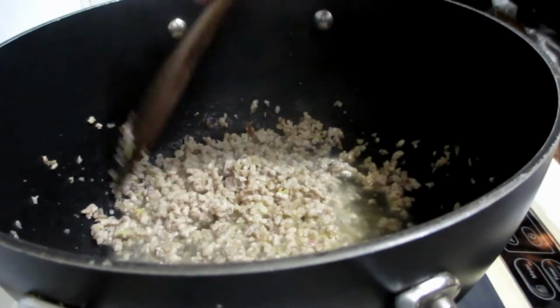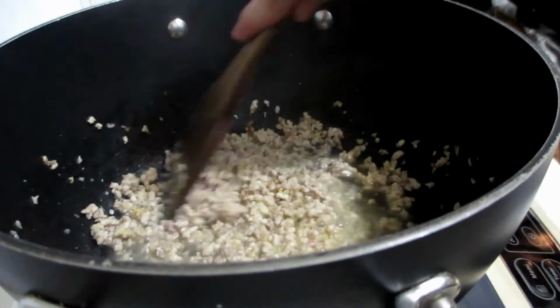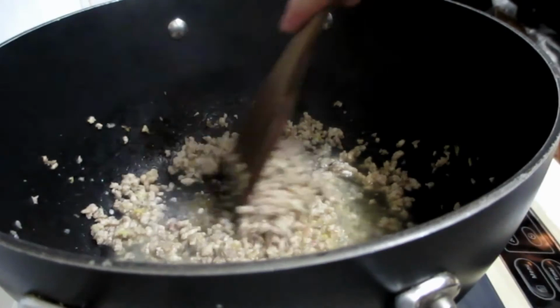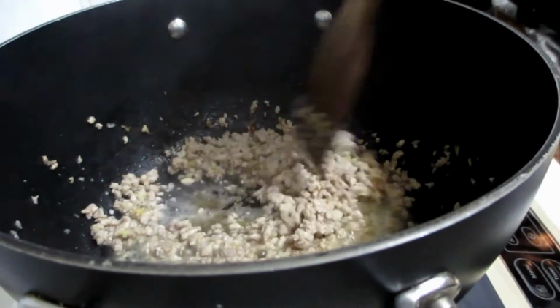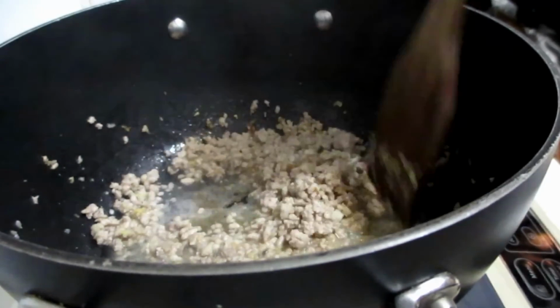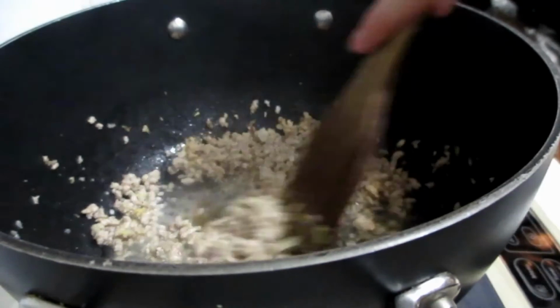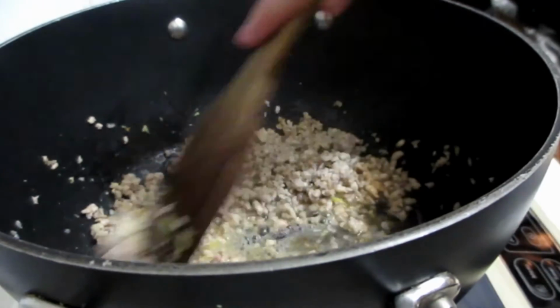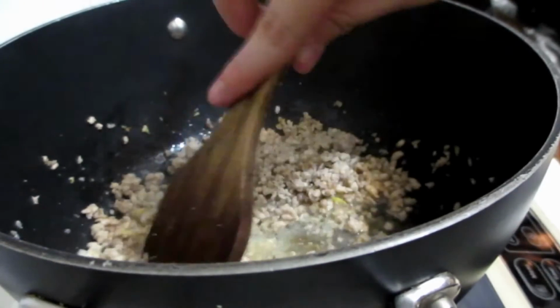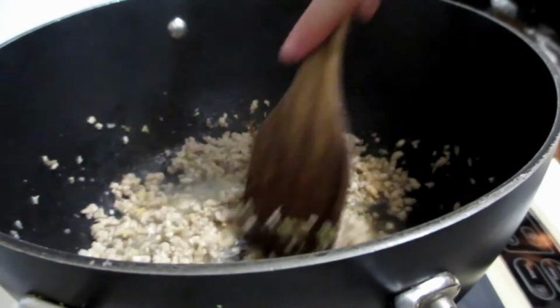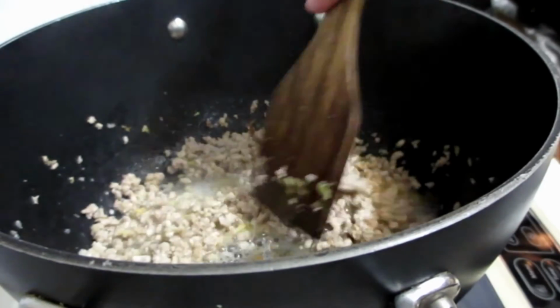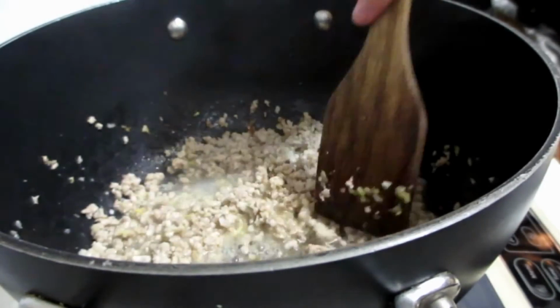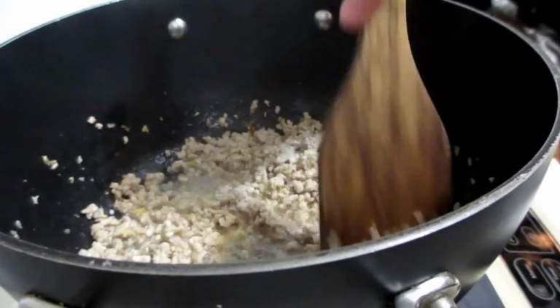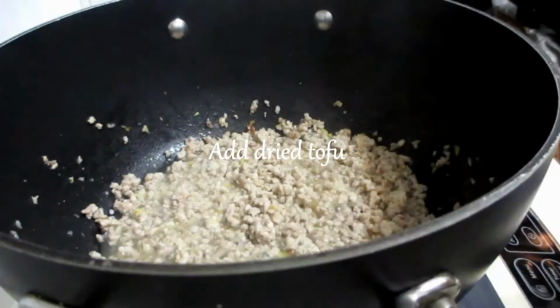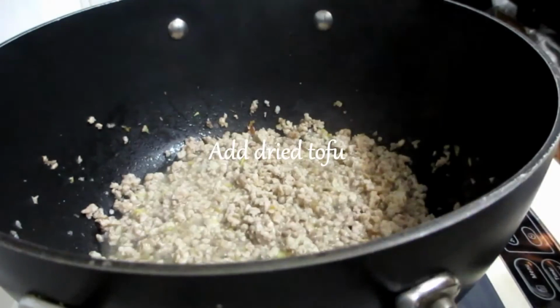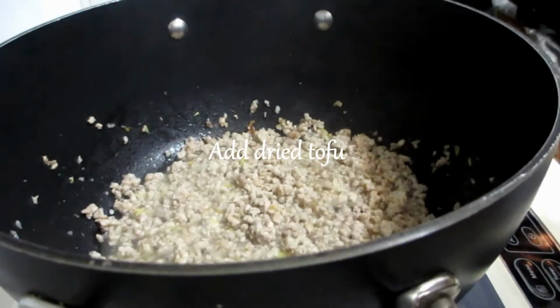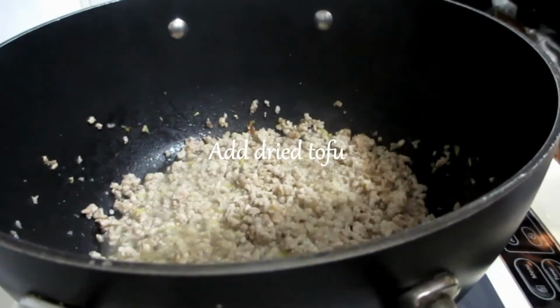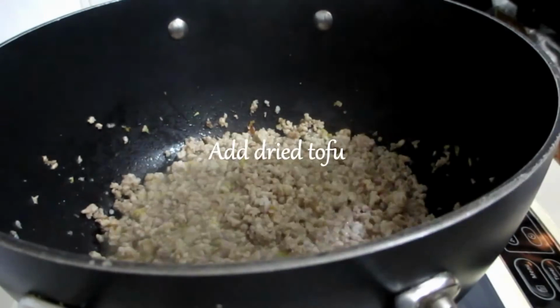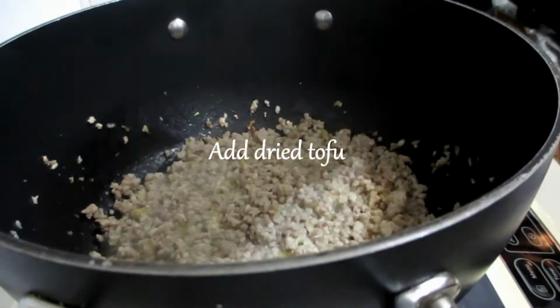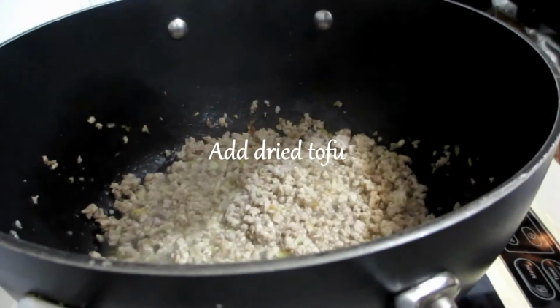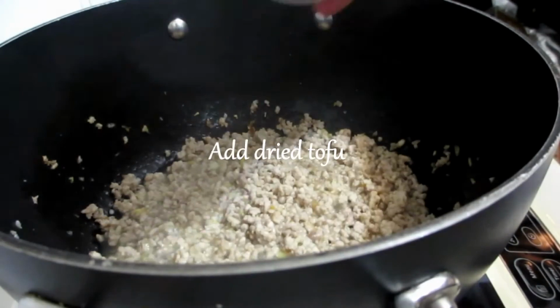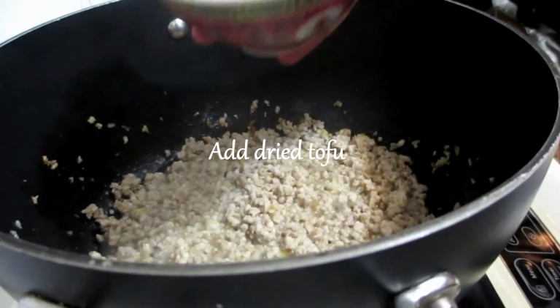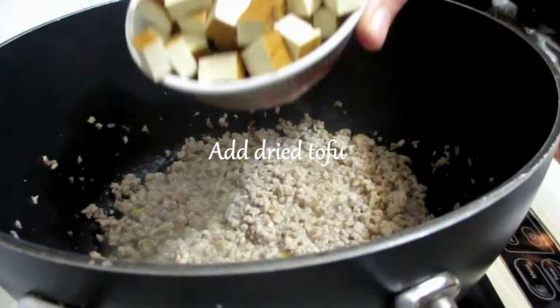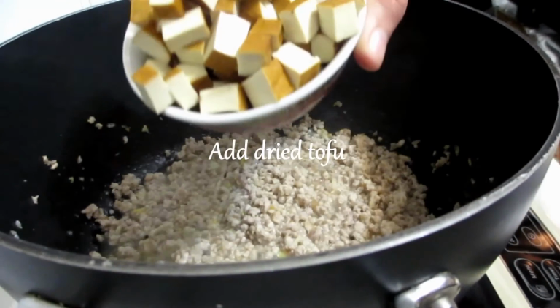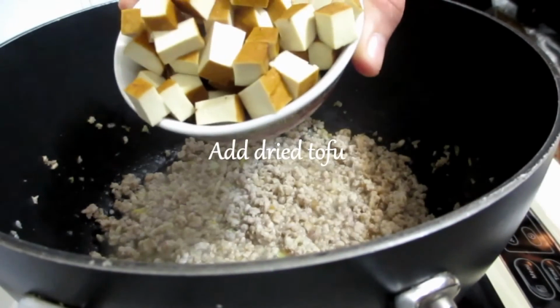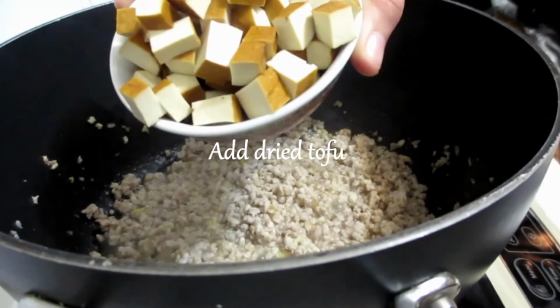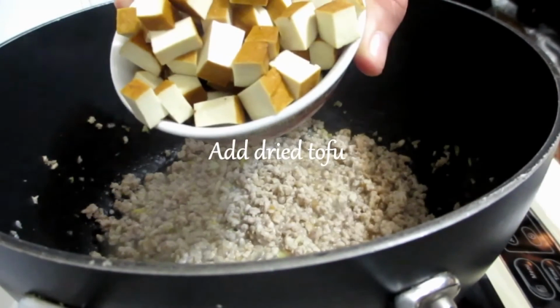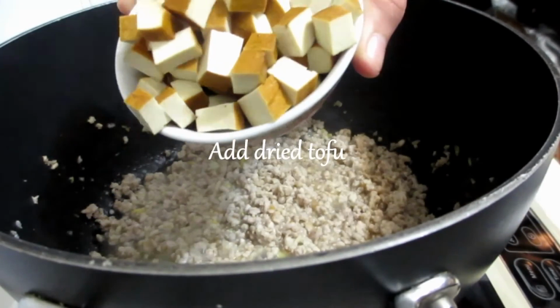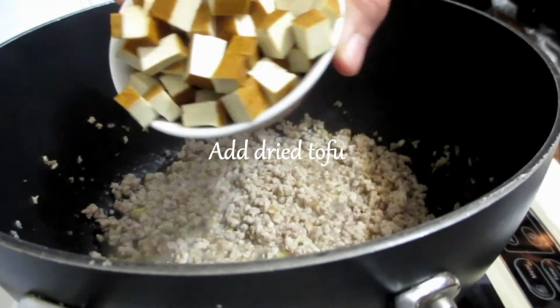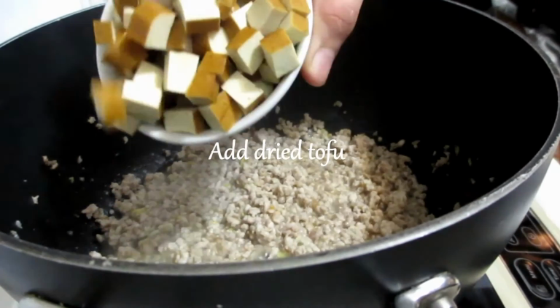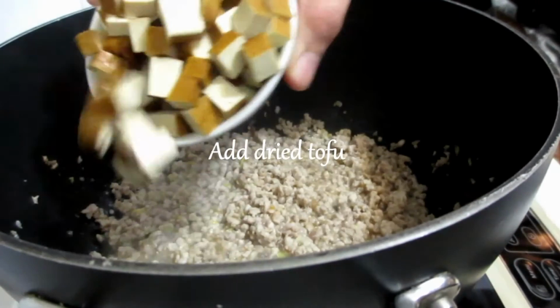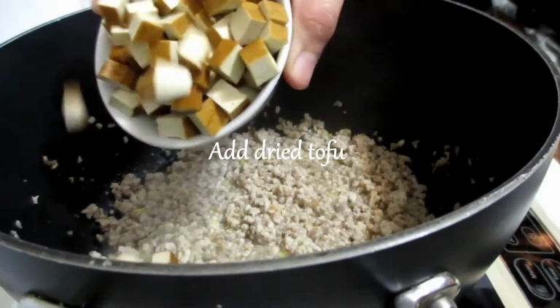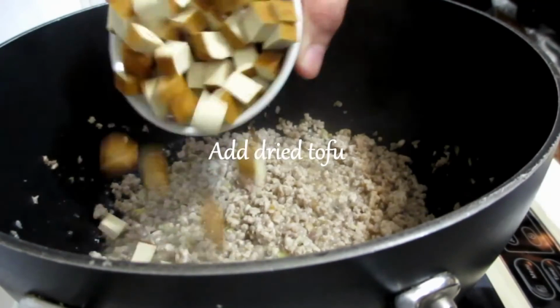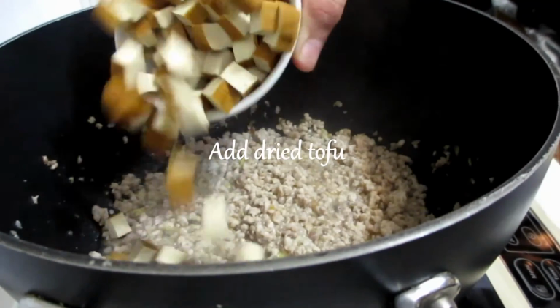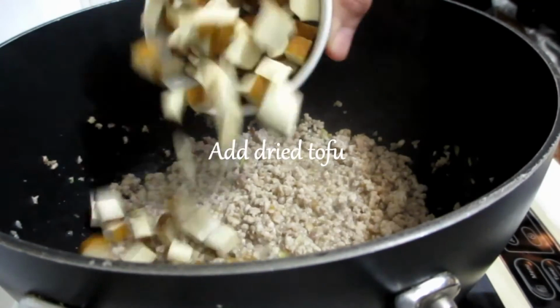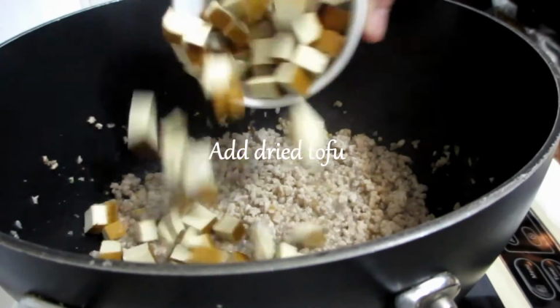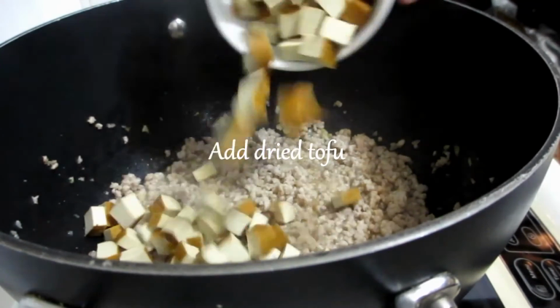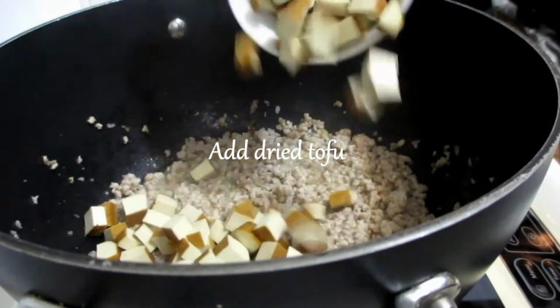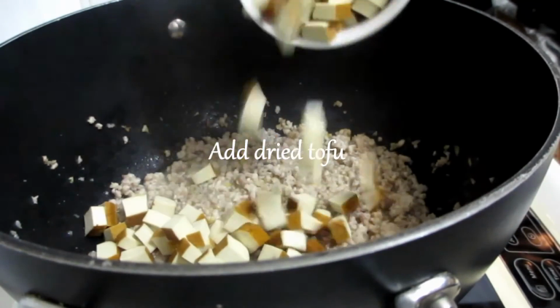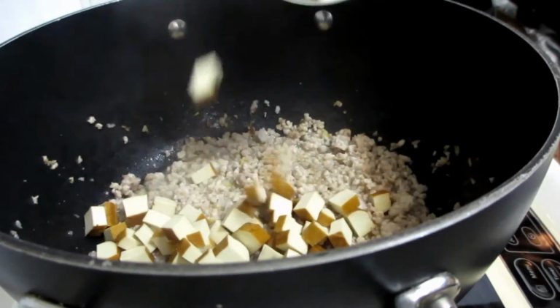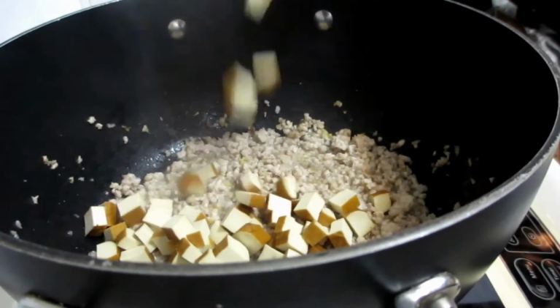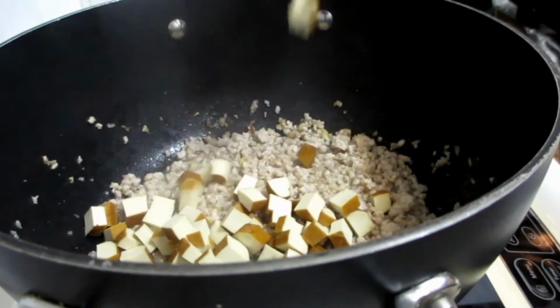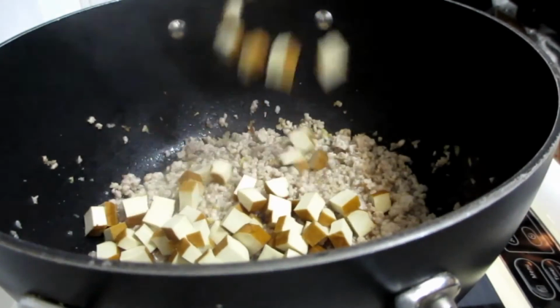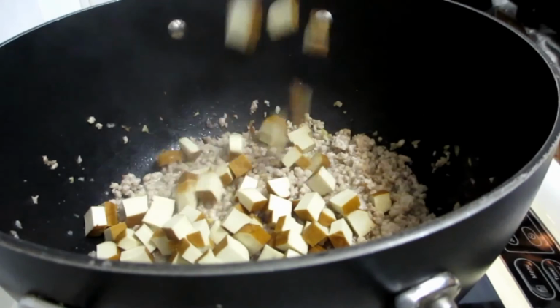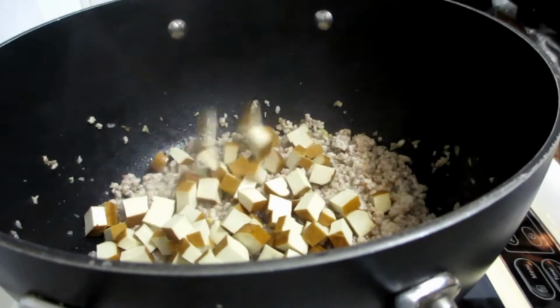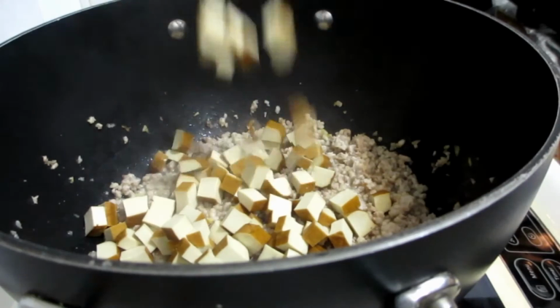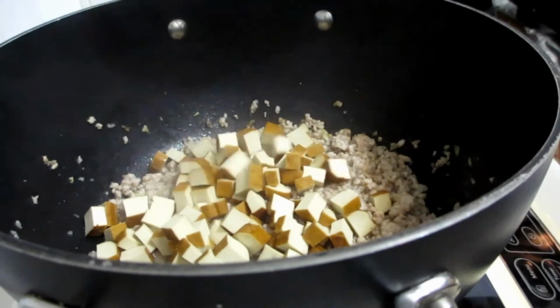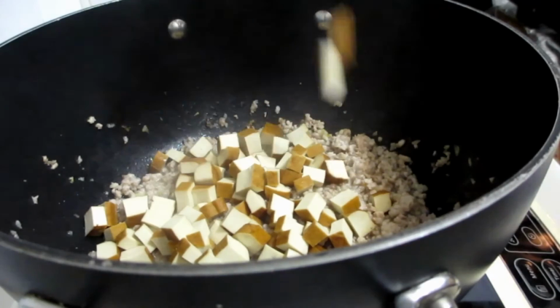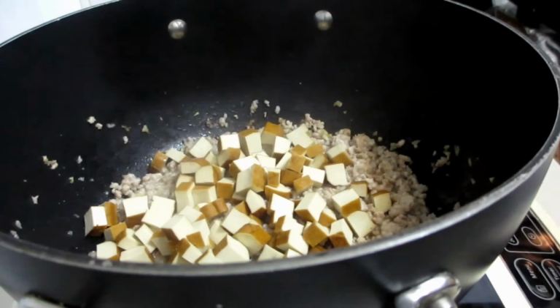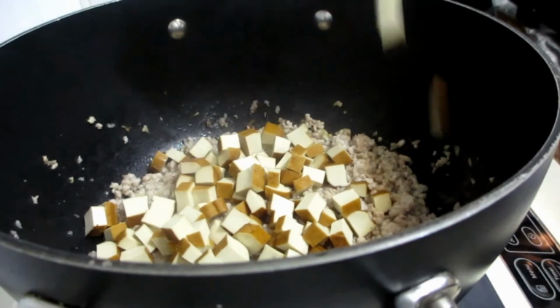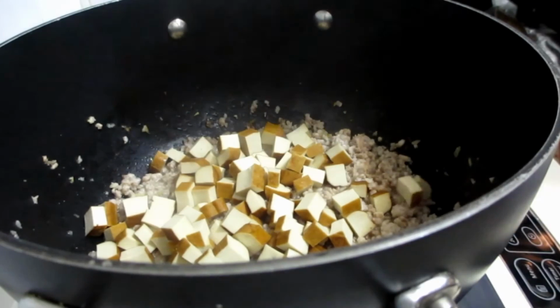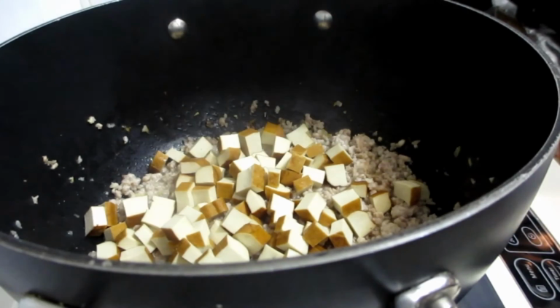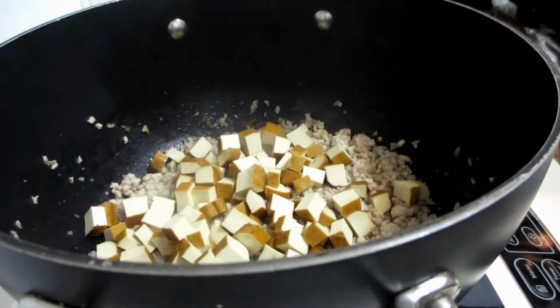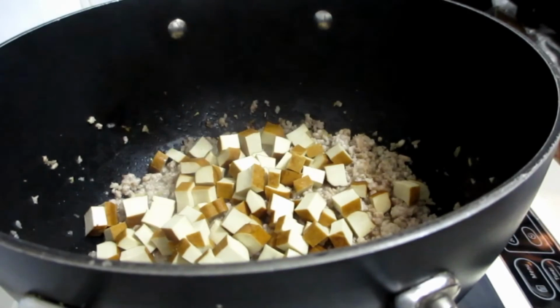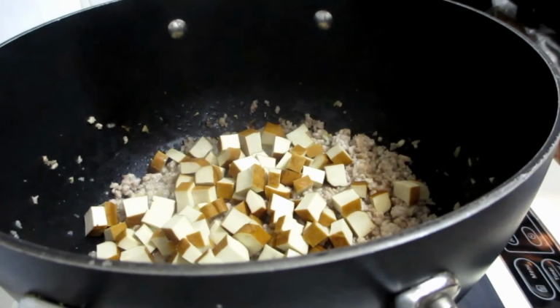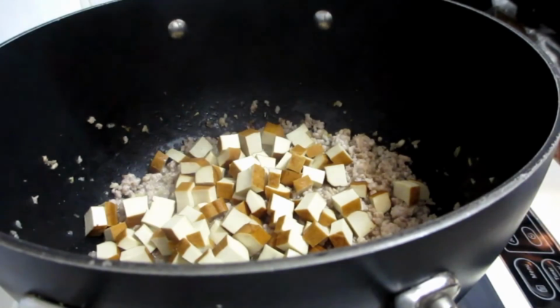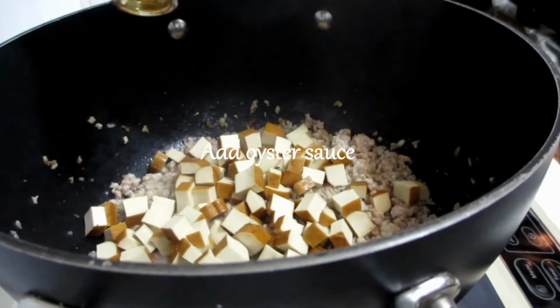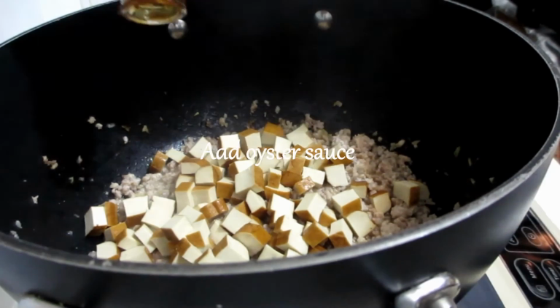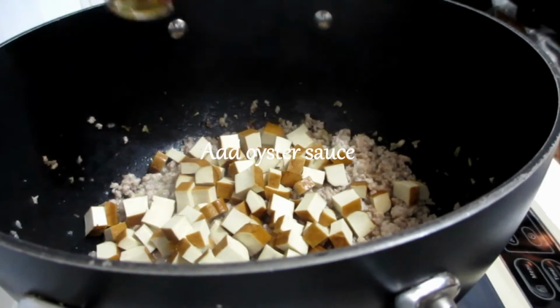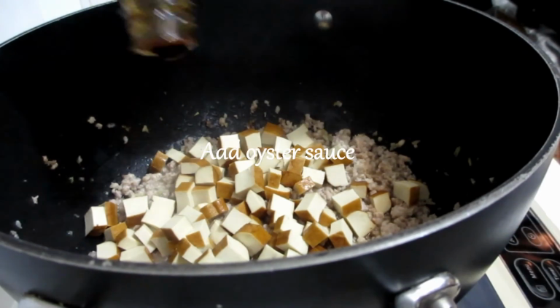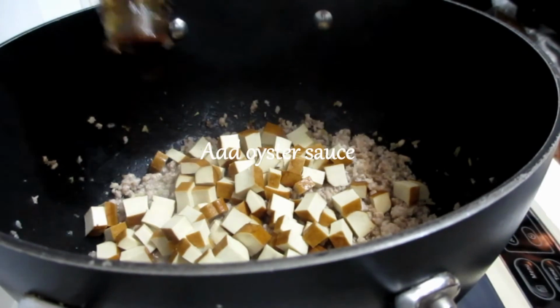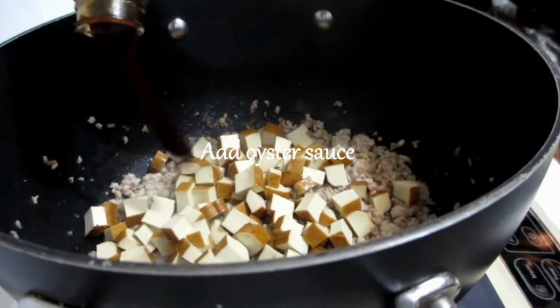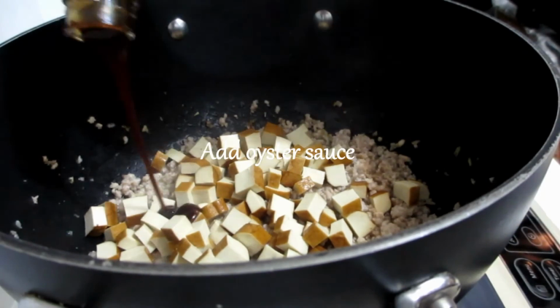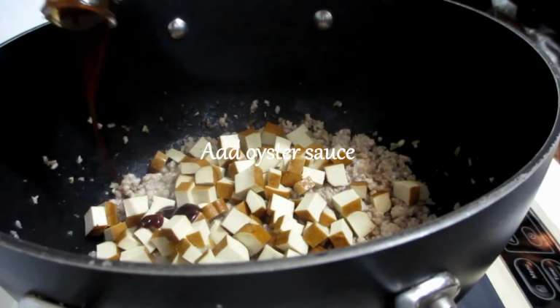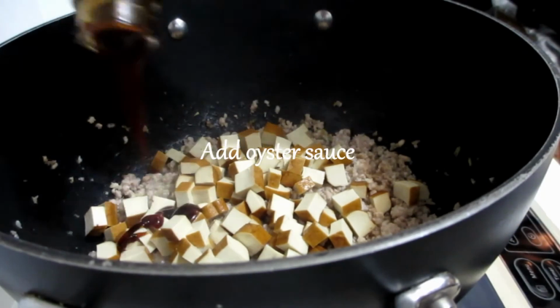We can get the vinegar and add it in. The texture is ready to be finished.